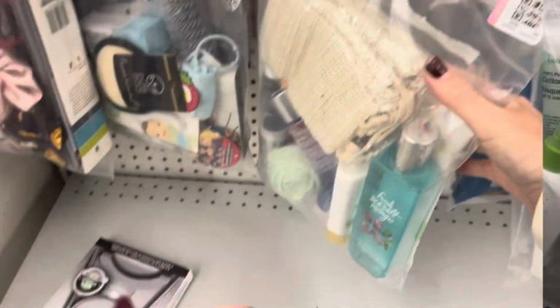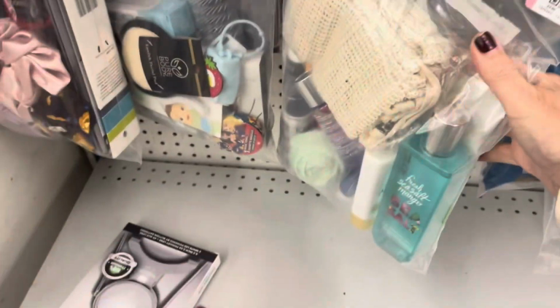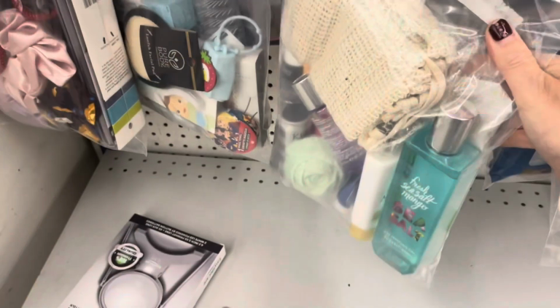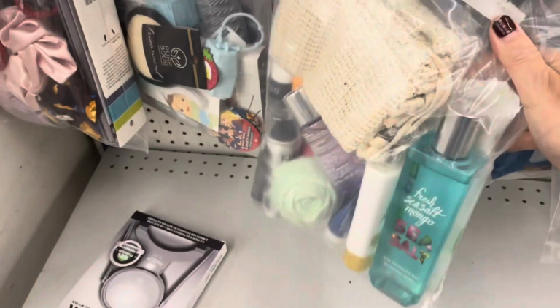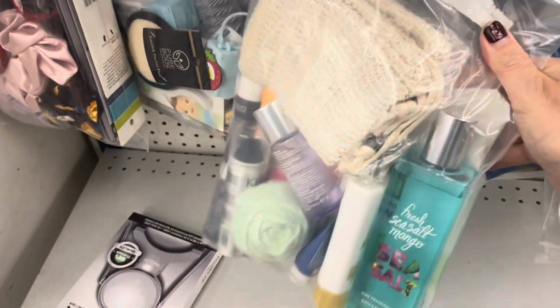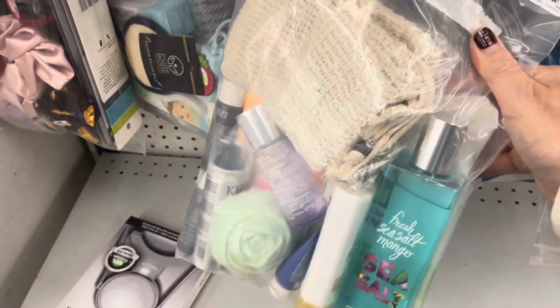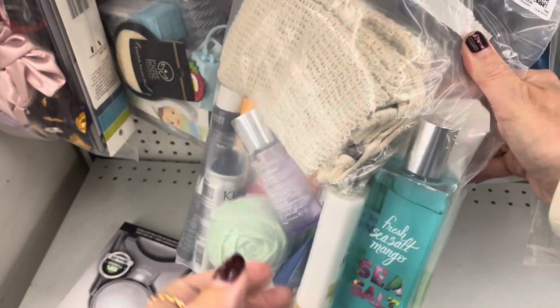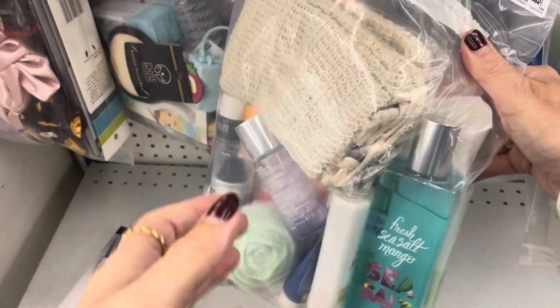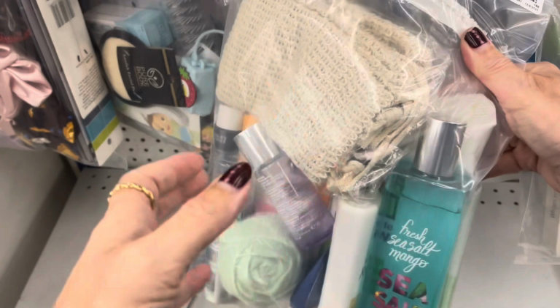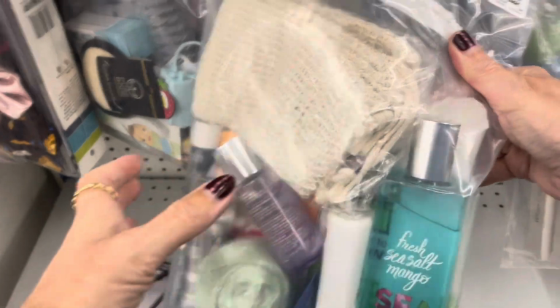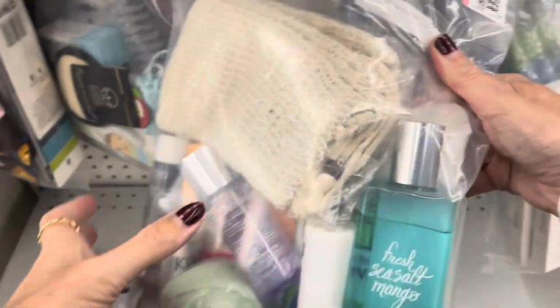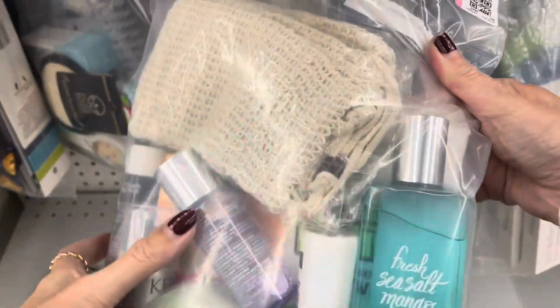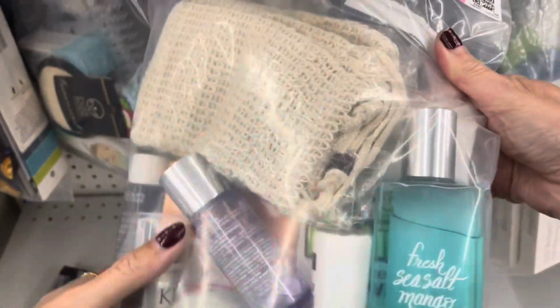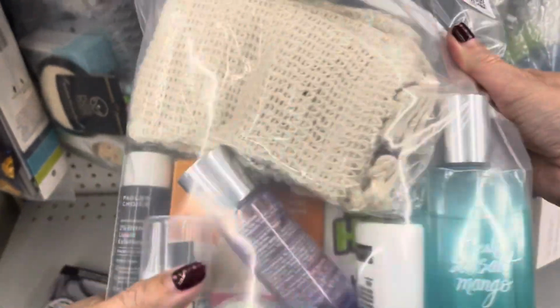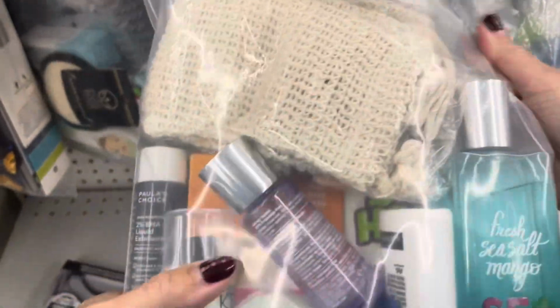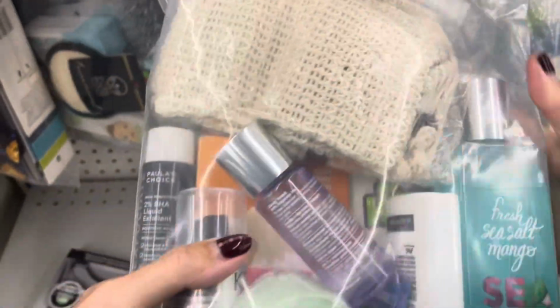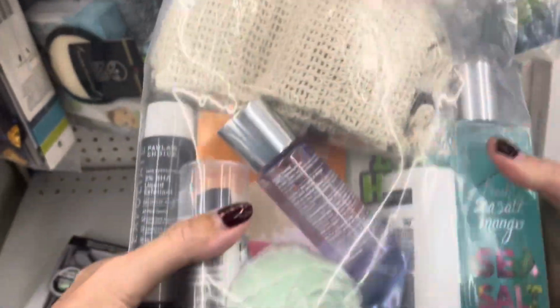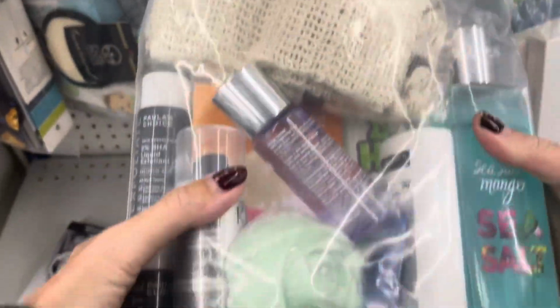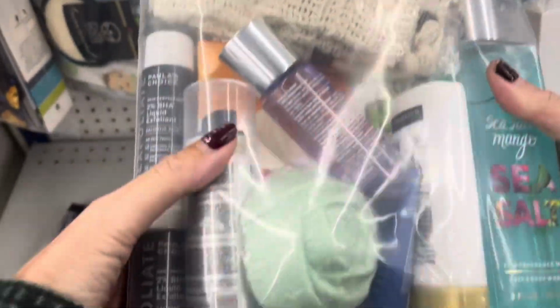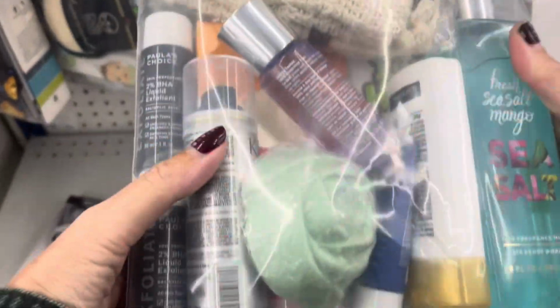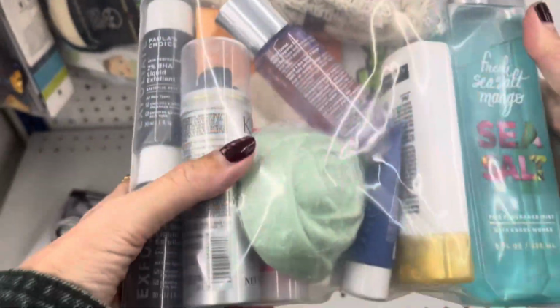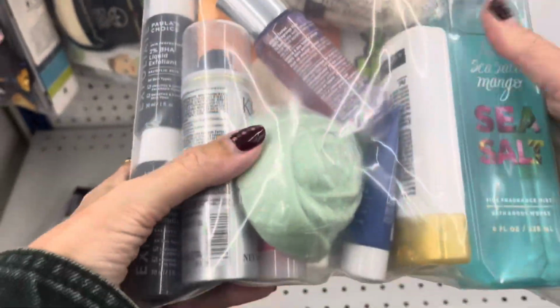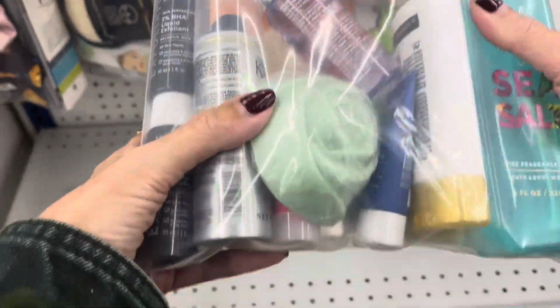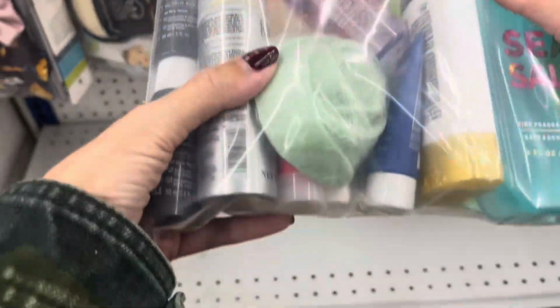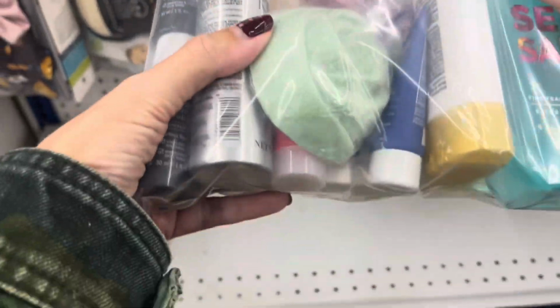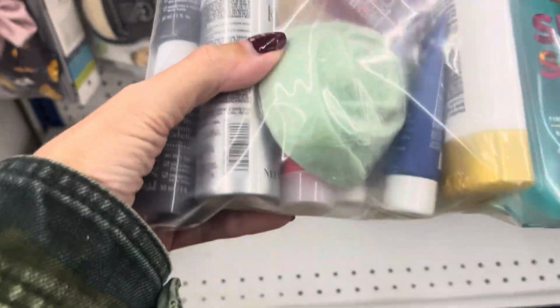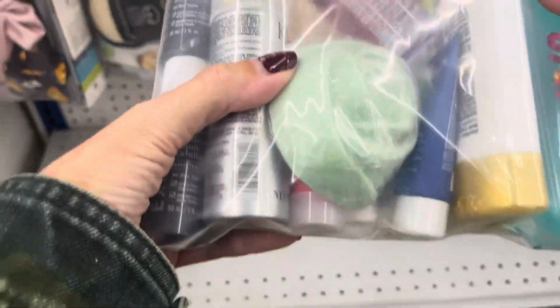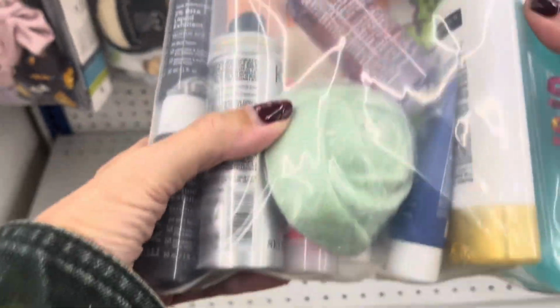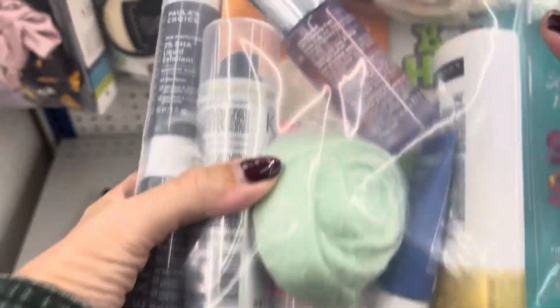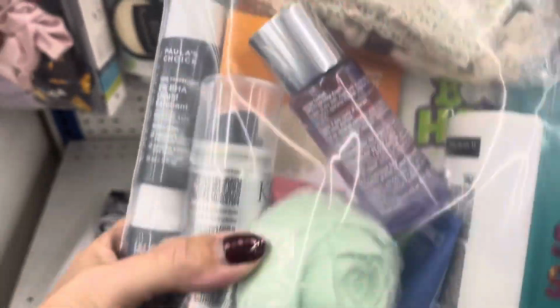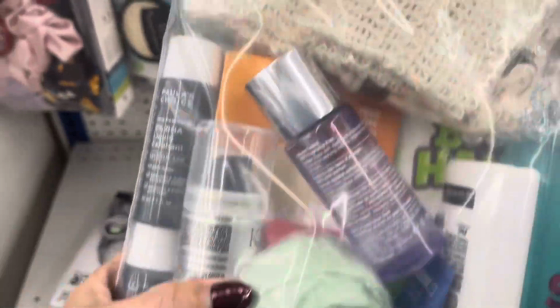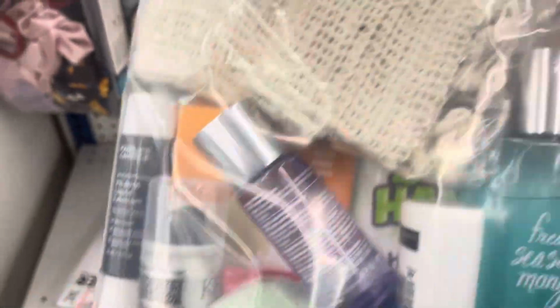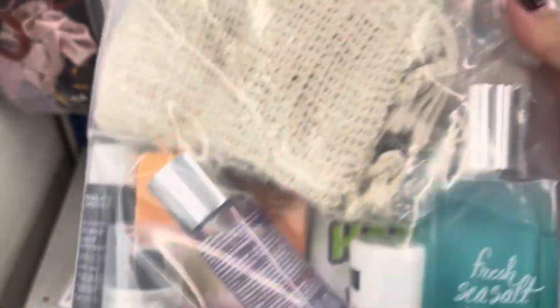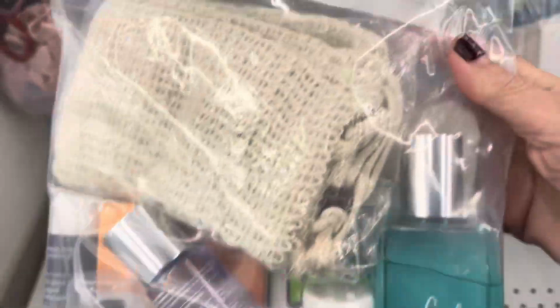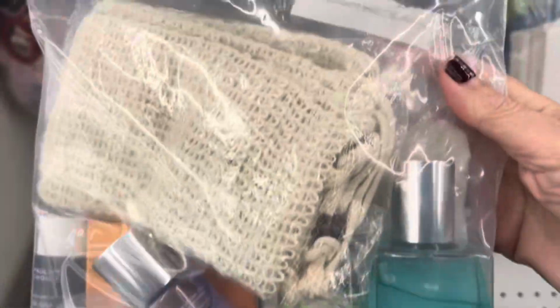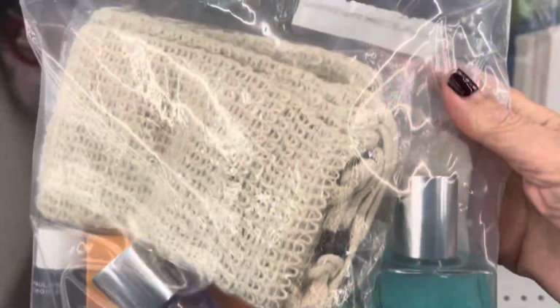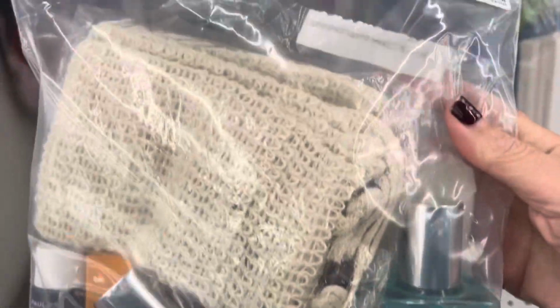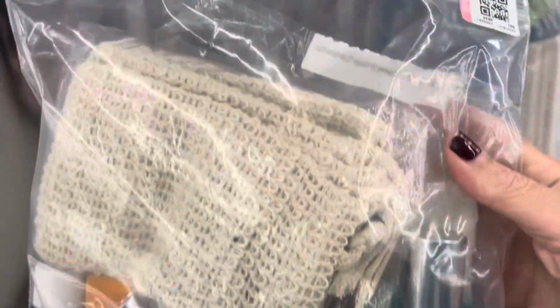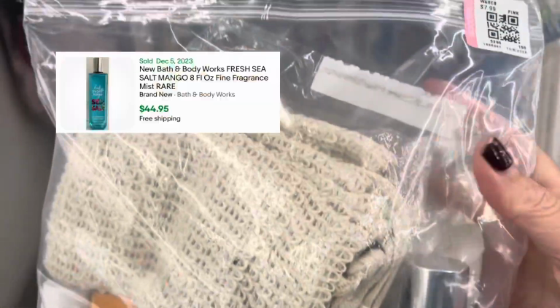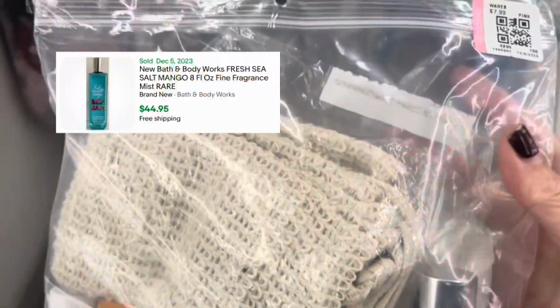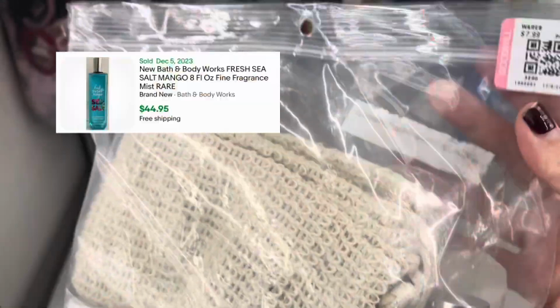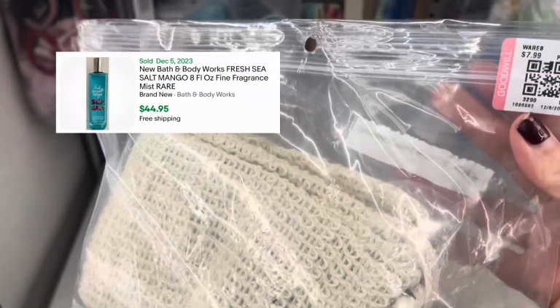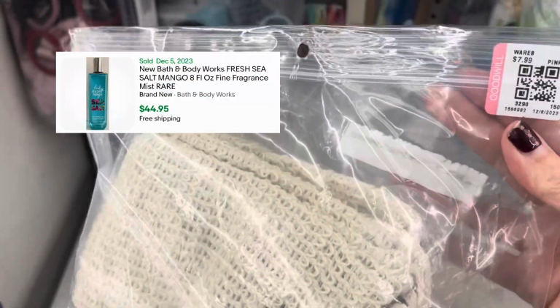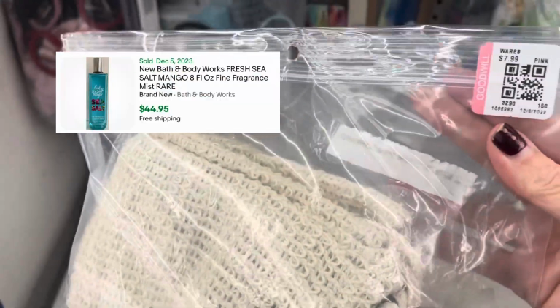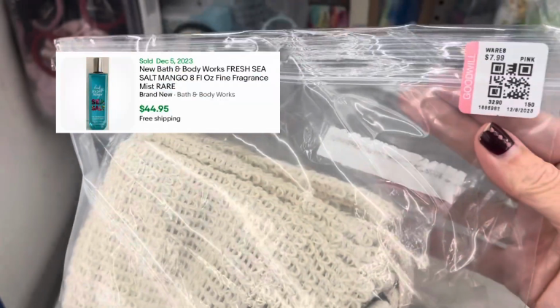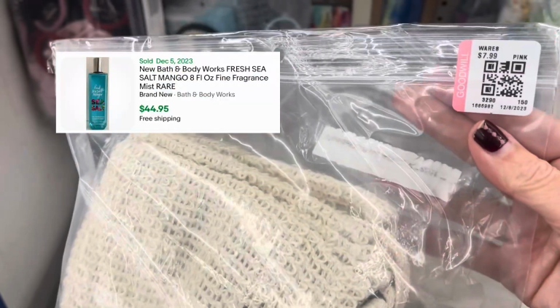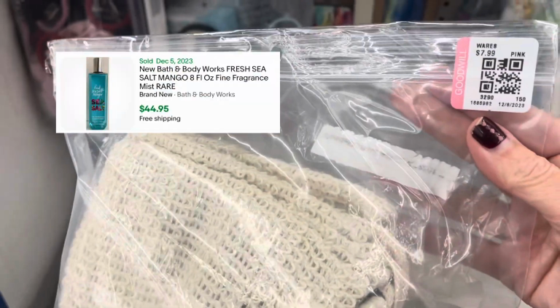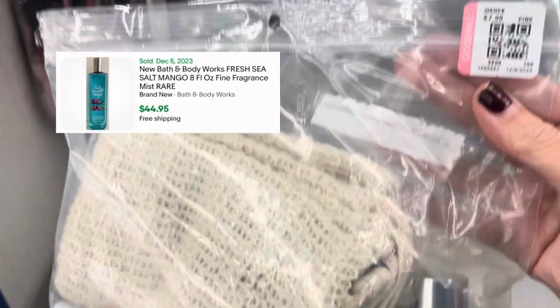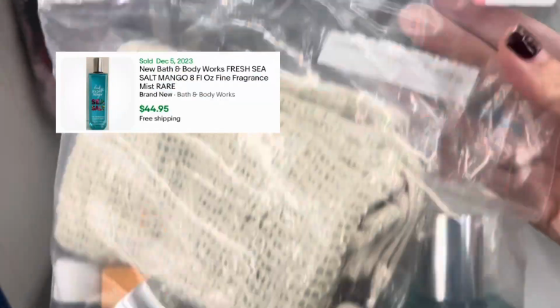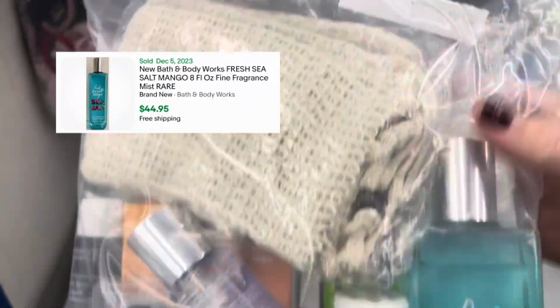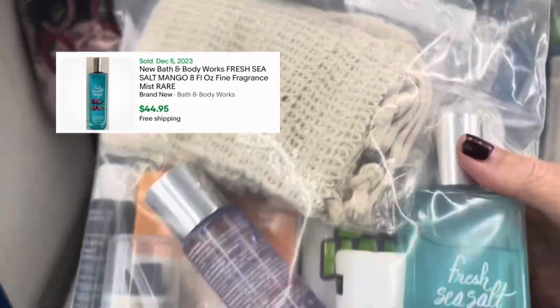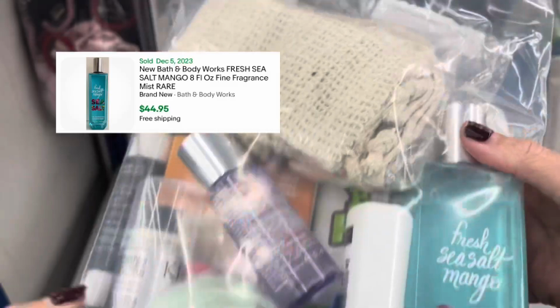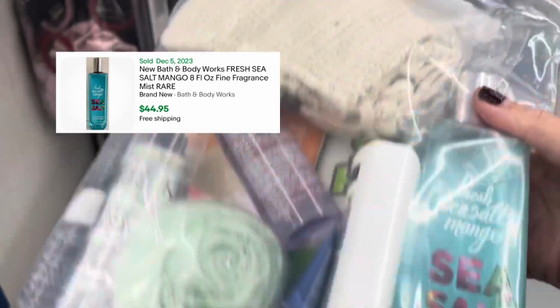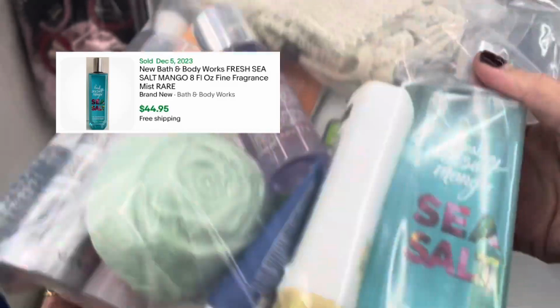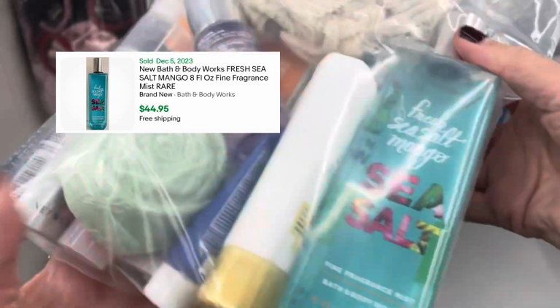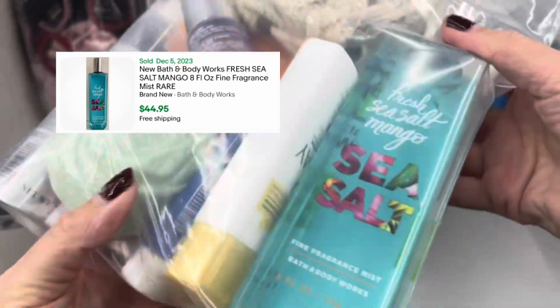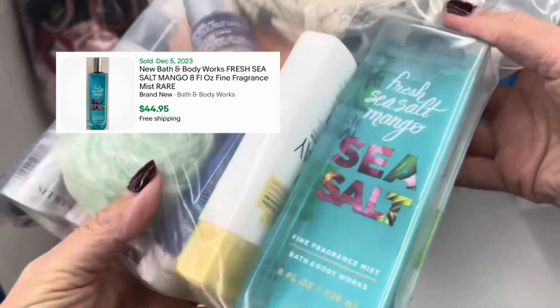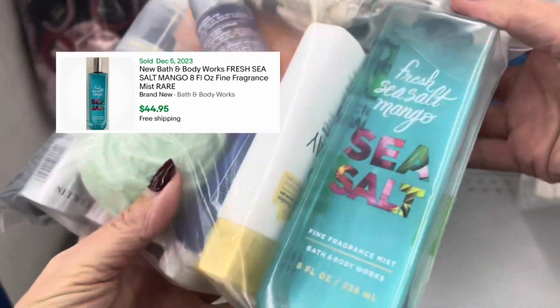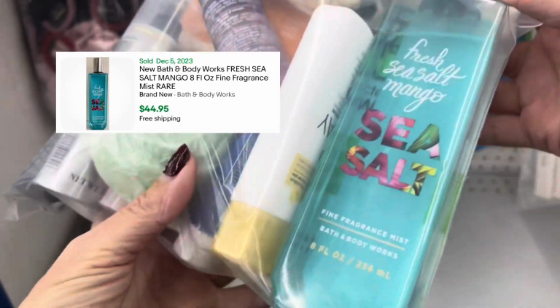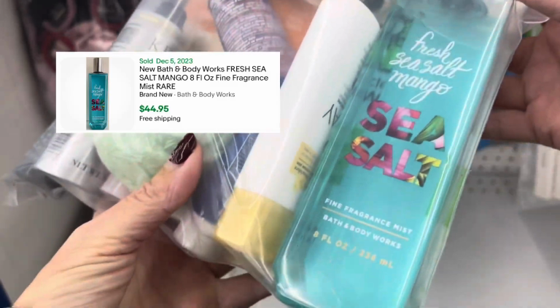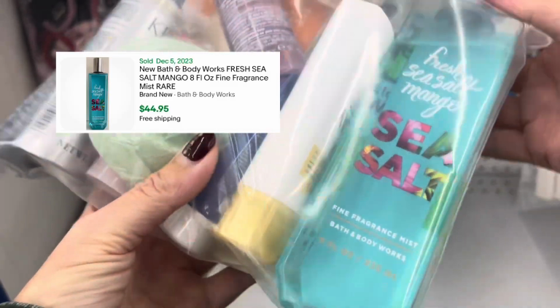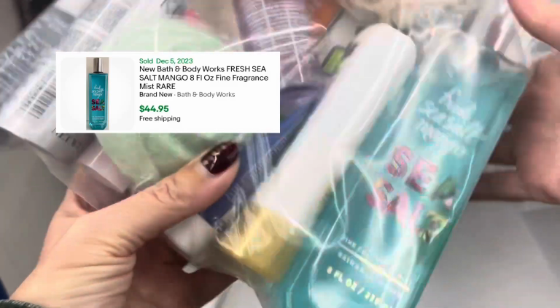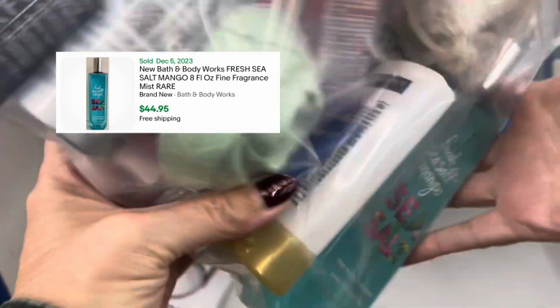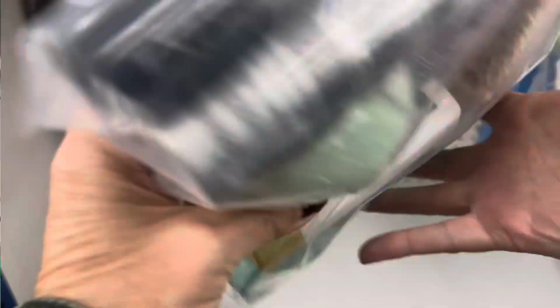Love seeing a full bag! The first thing I spot is the Bath & Body Works Sea Salt Mango, which sells for forty-five dollars on eBay — also sells well on Mercari for the same price.